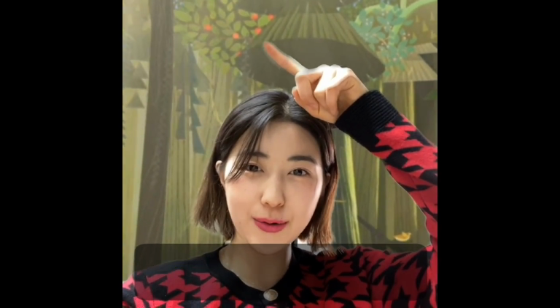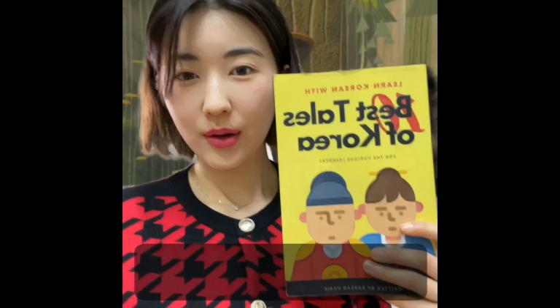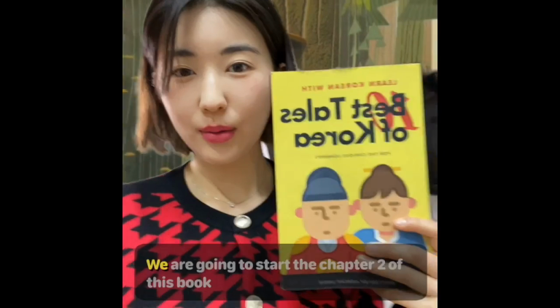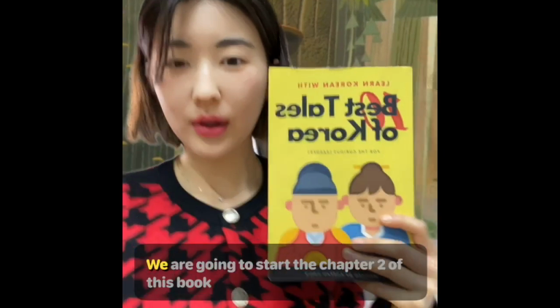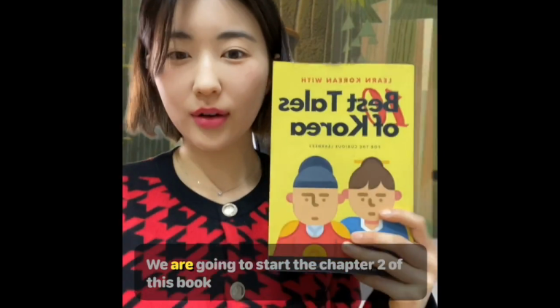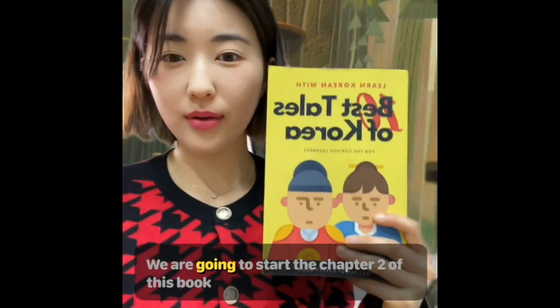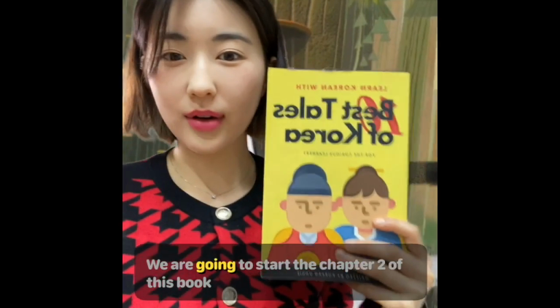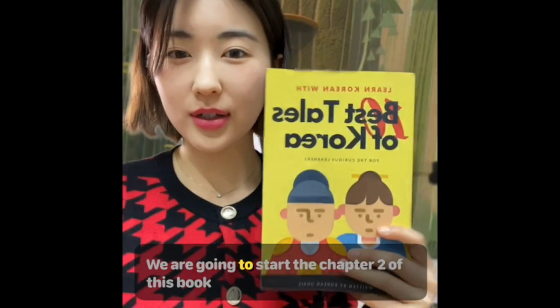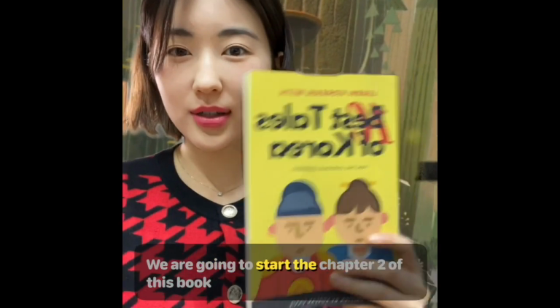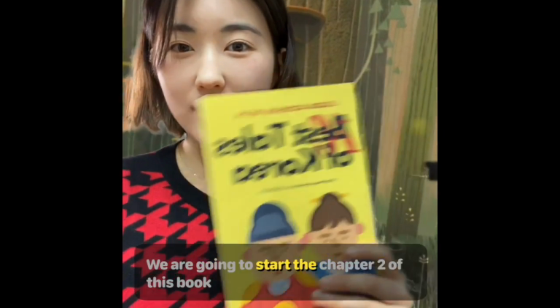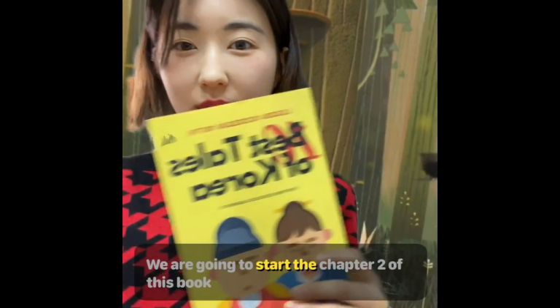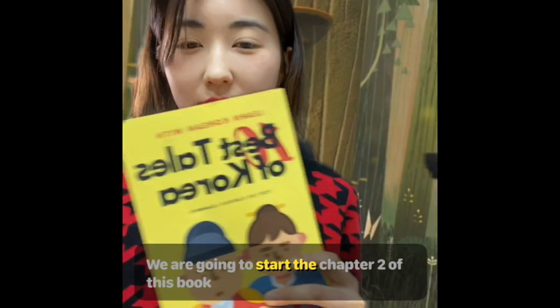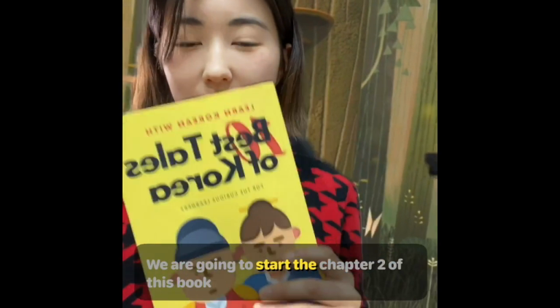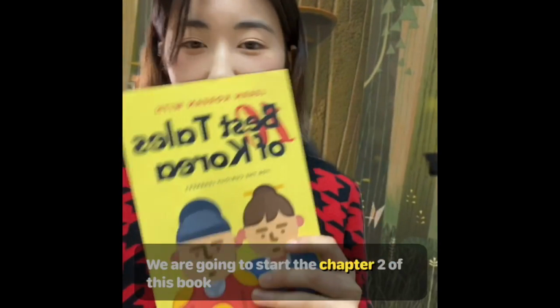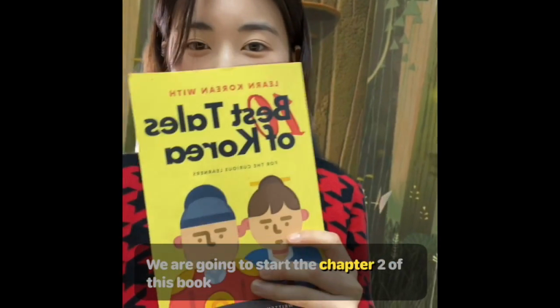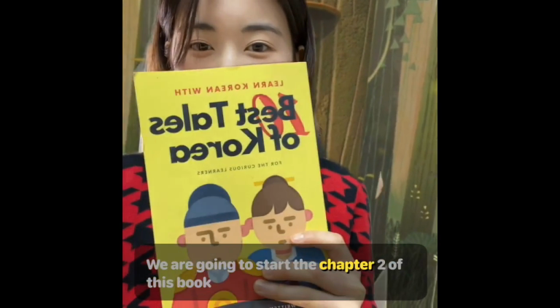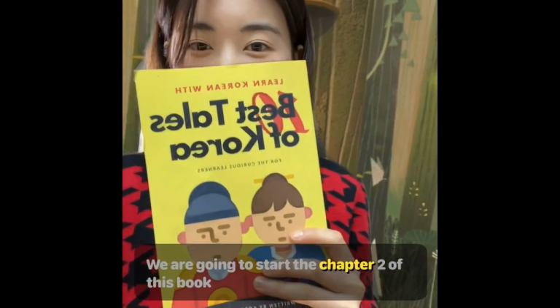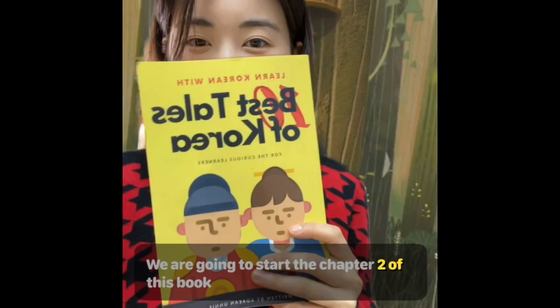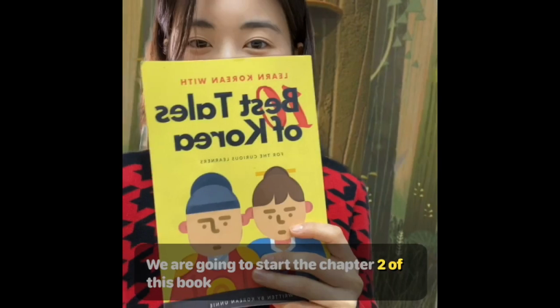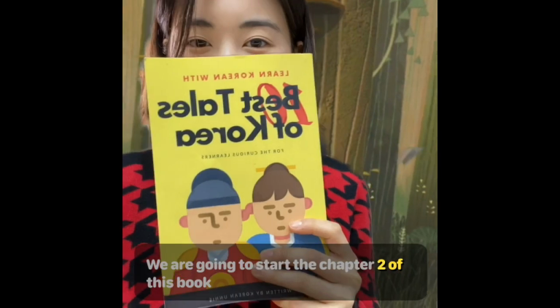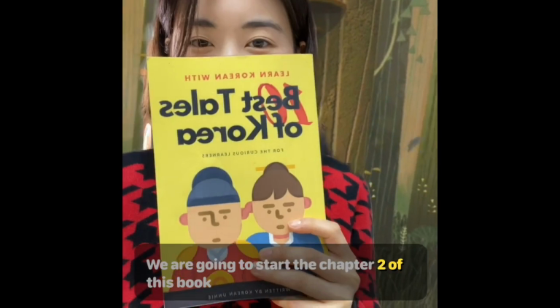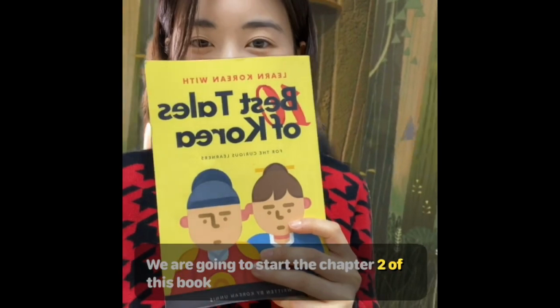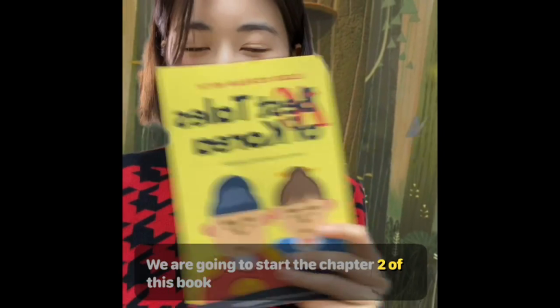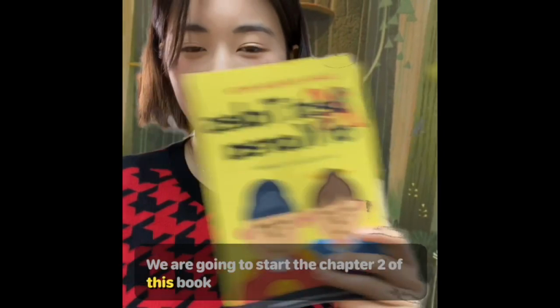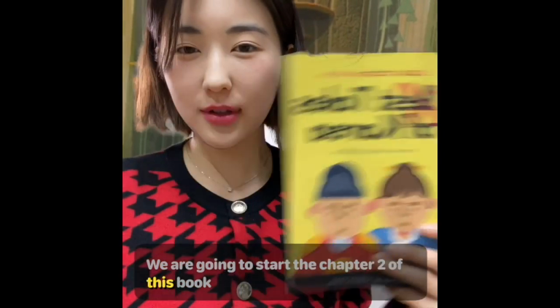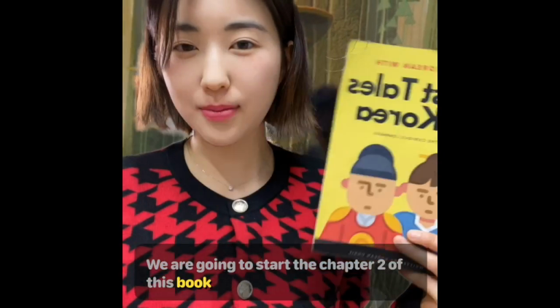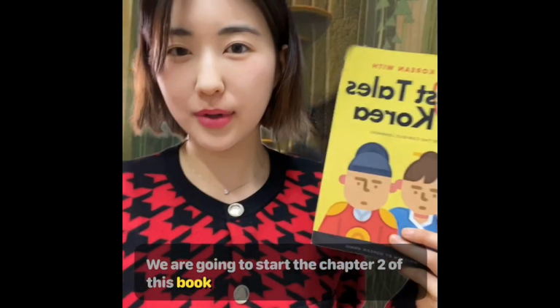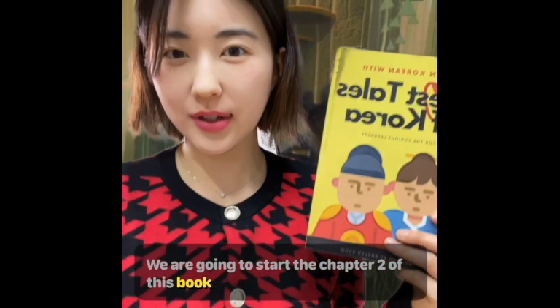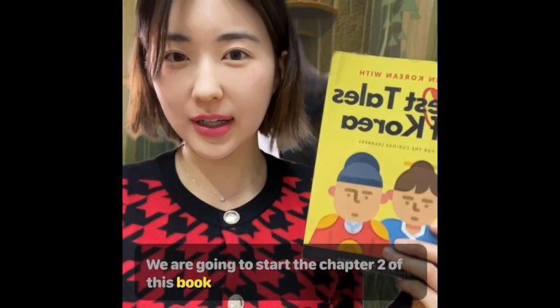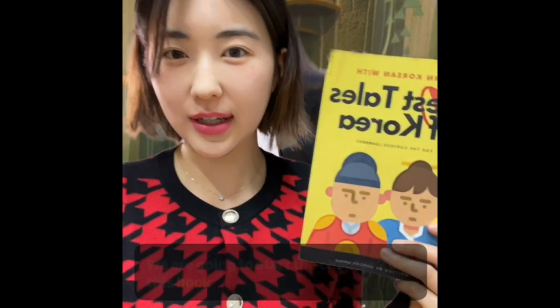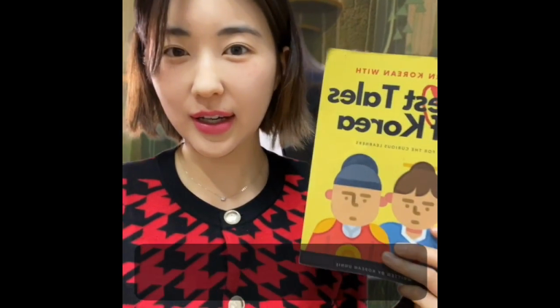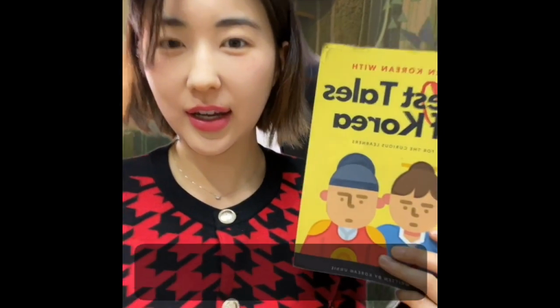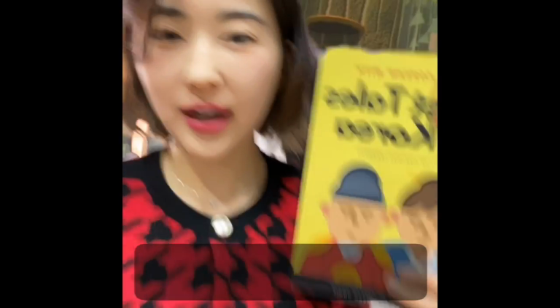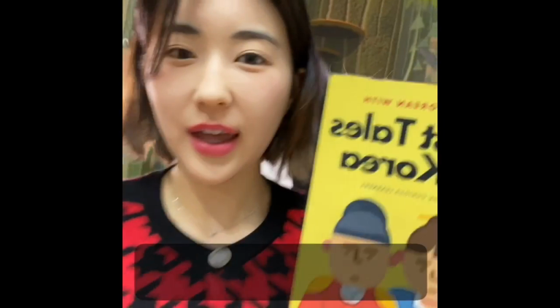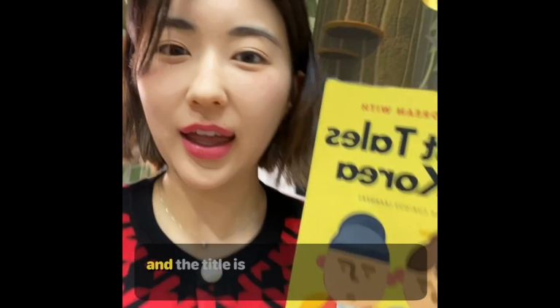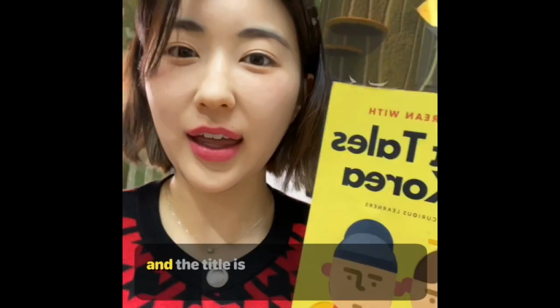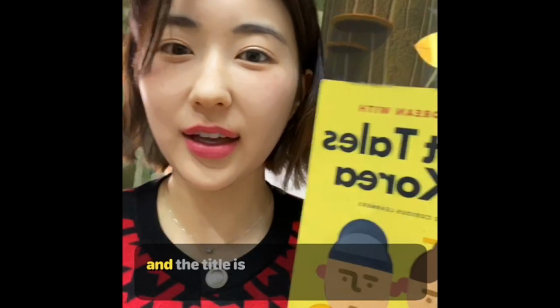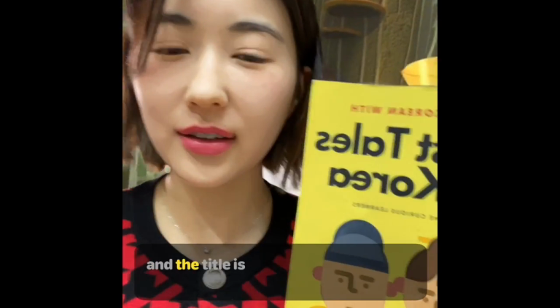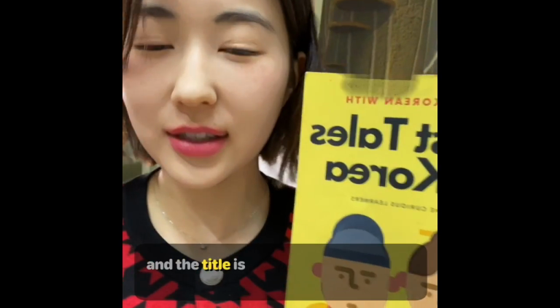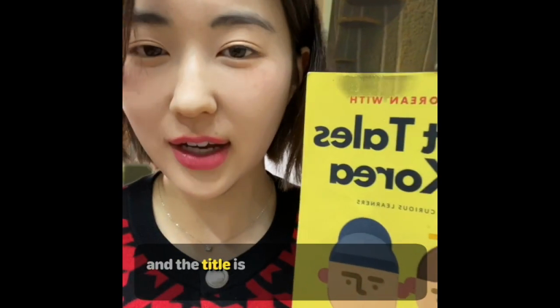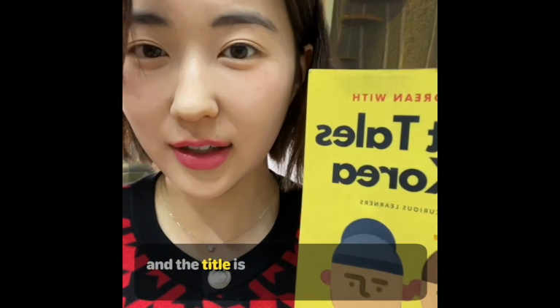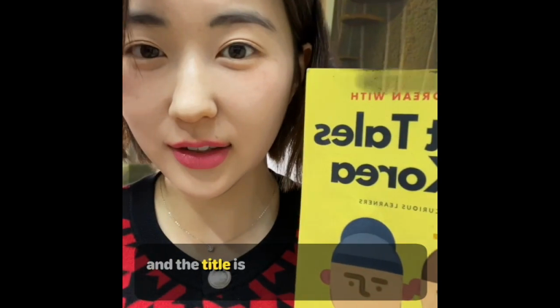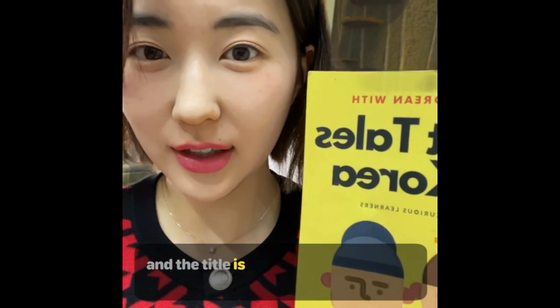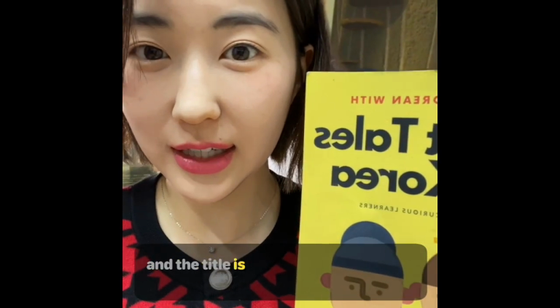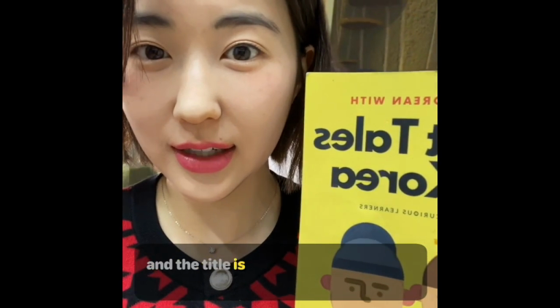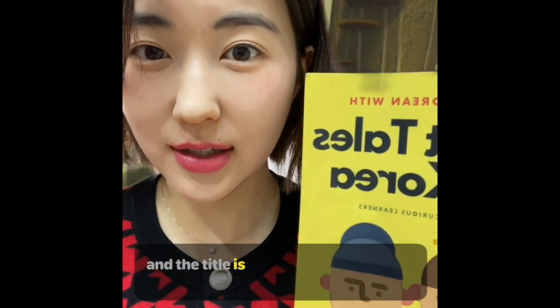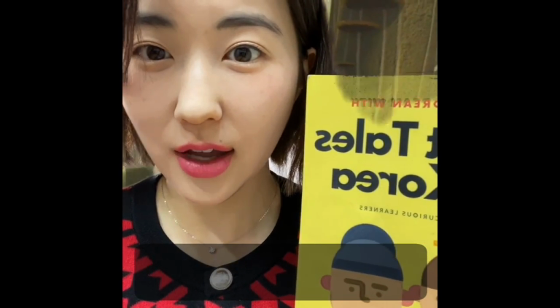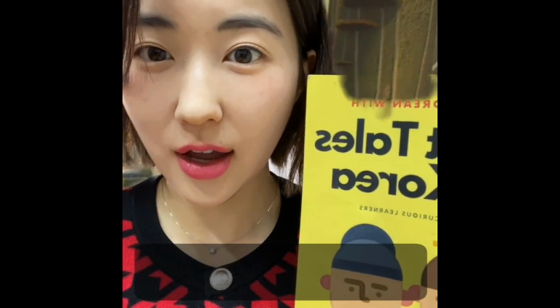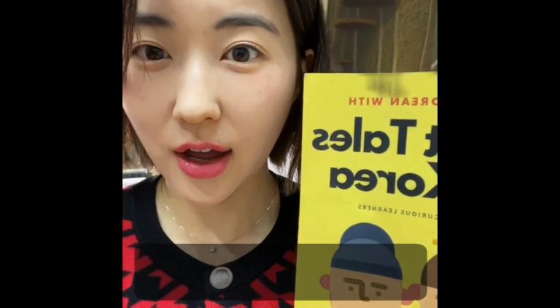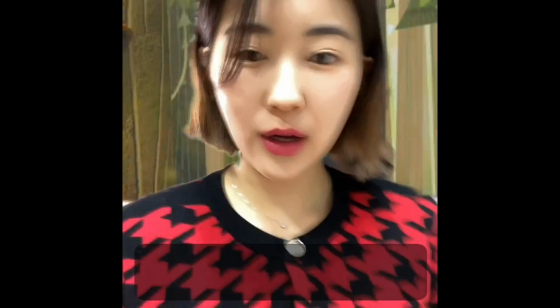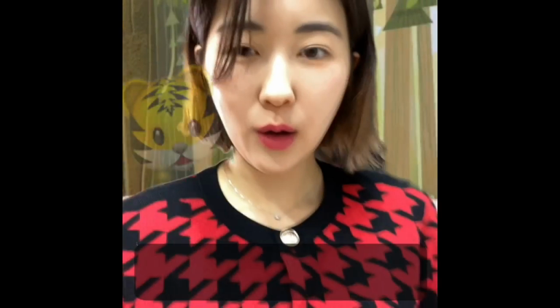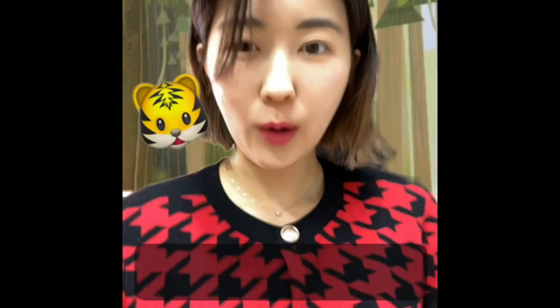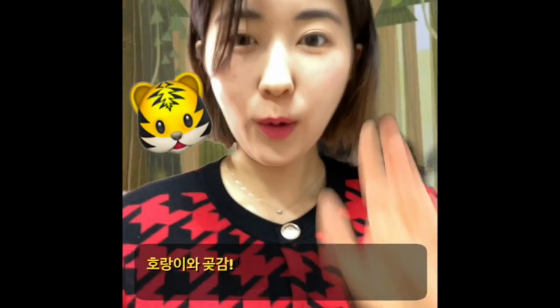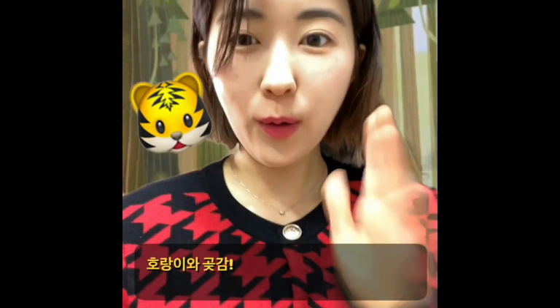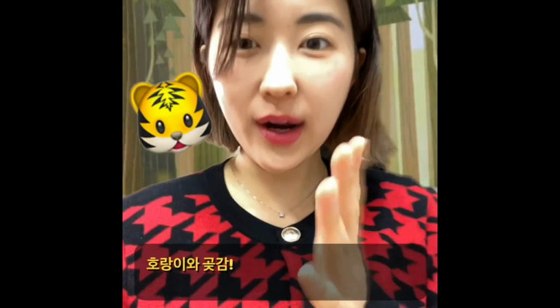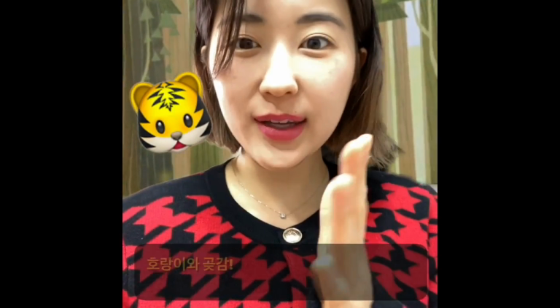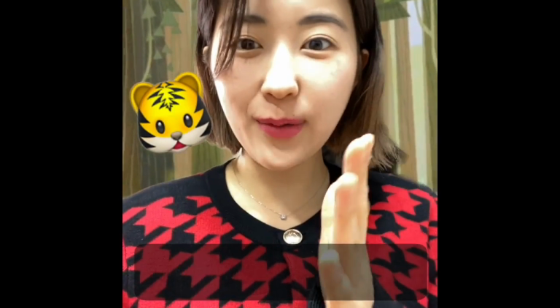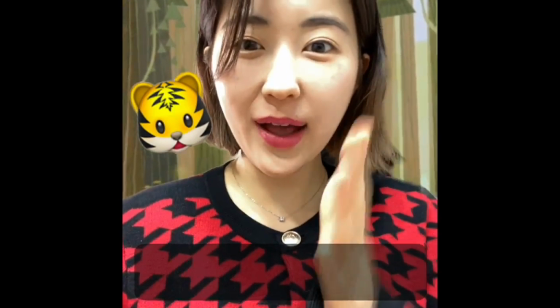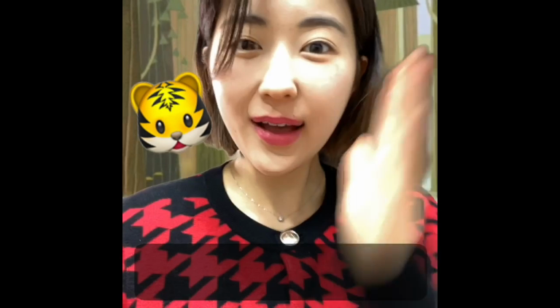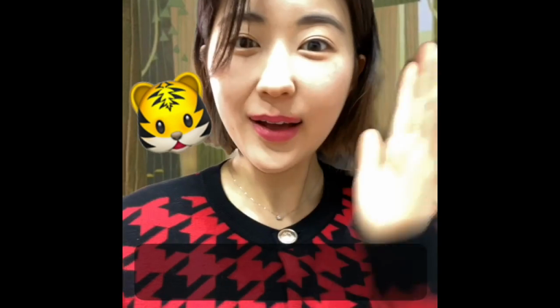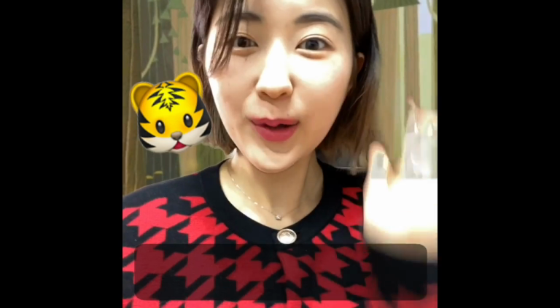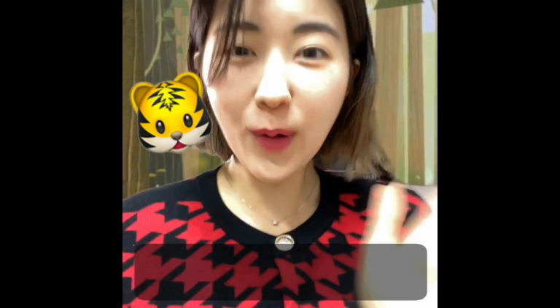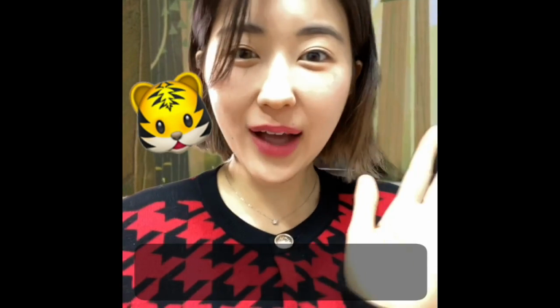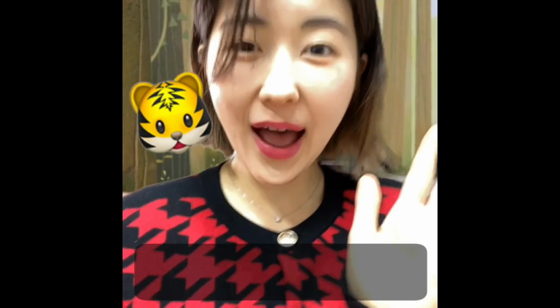We are going to start chapter 2 of this book. And the title is 호랑이와 꽃감!